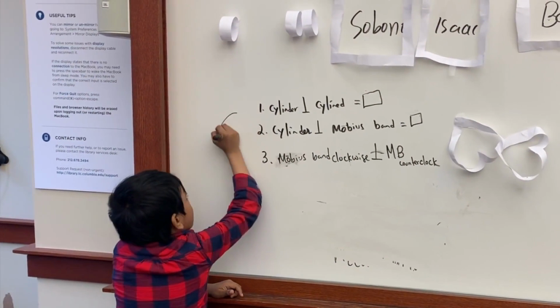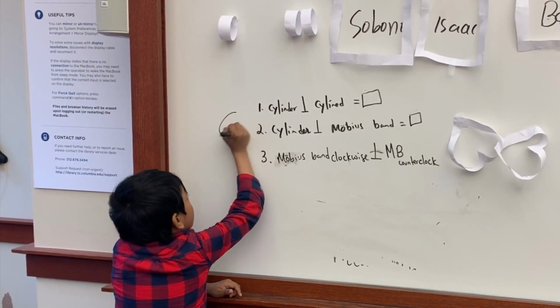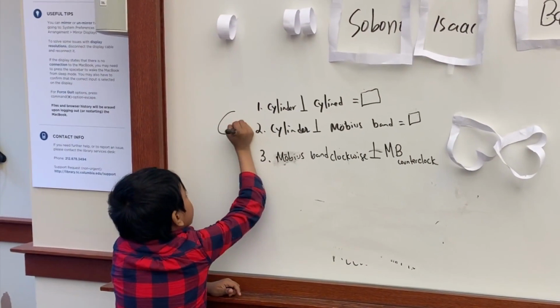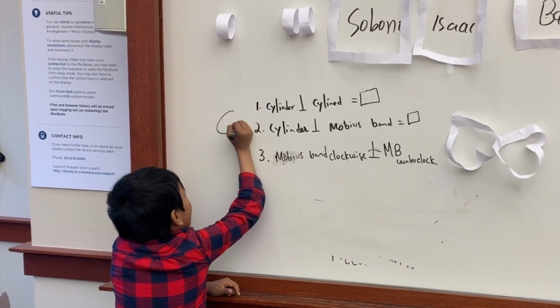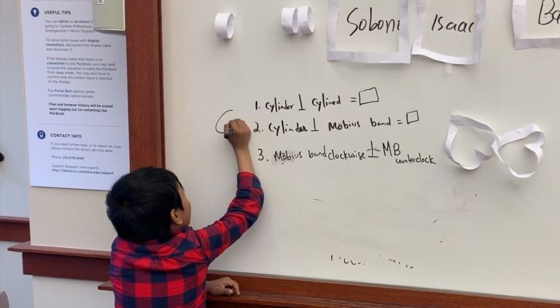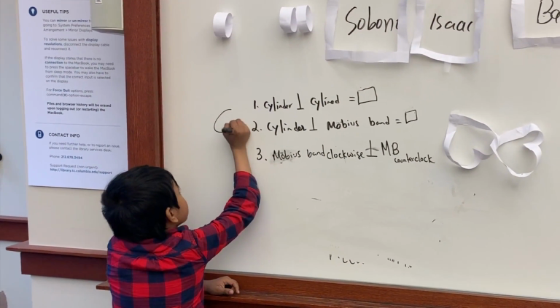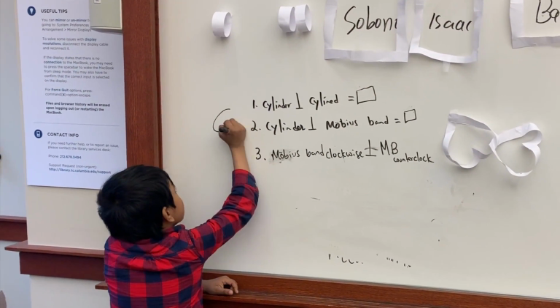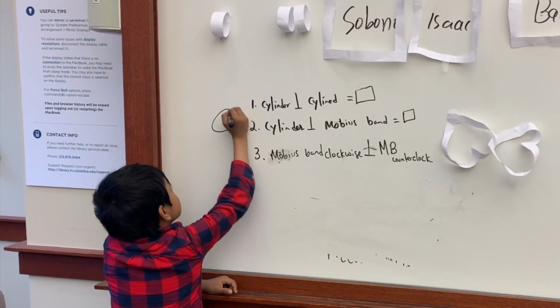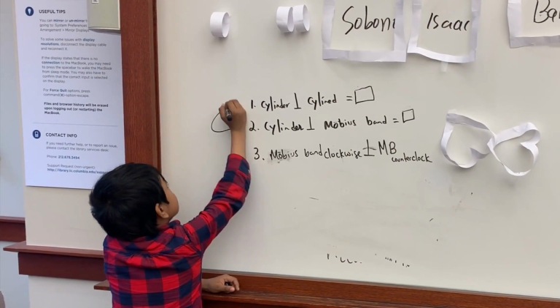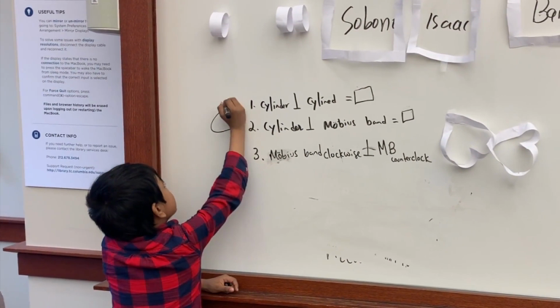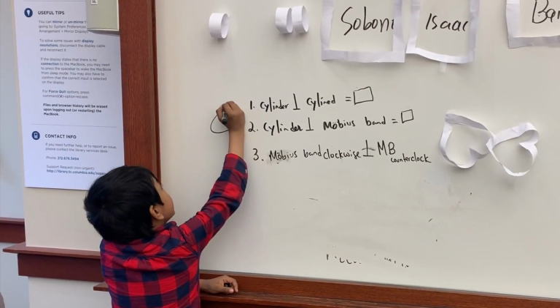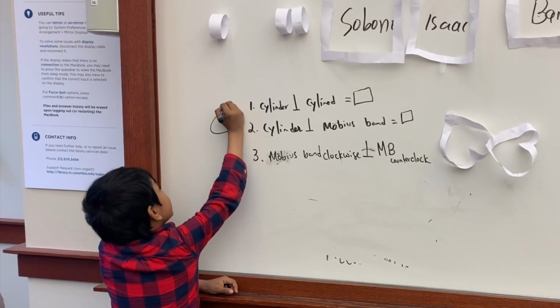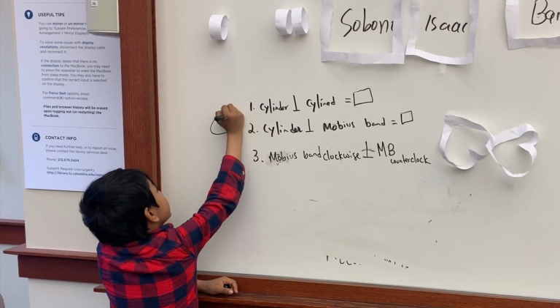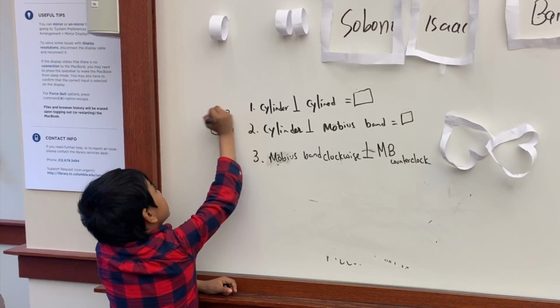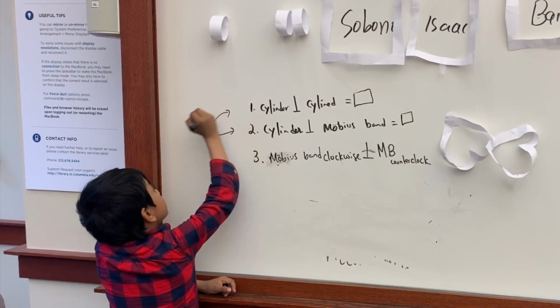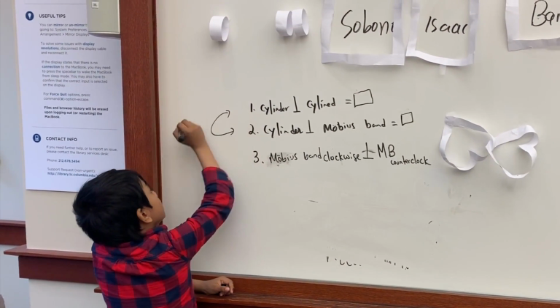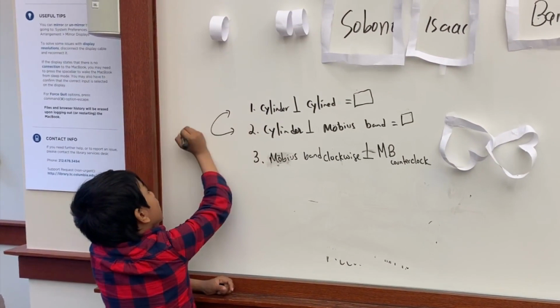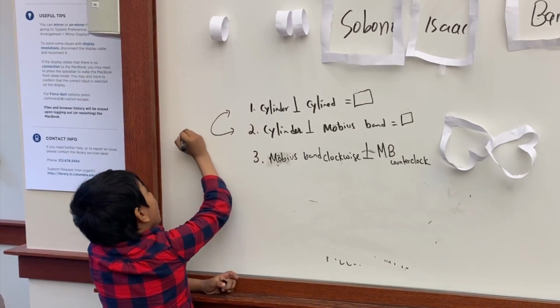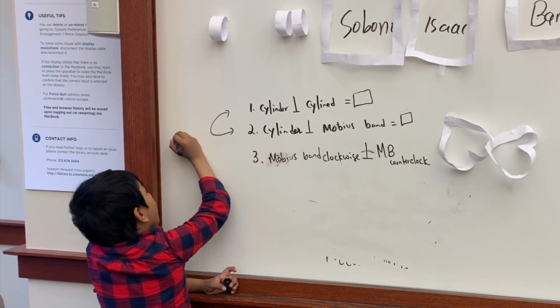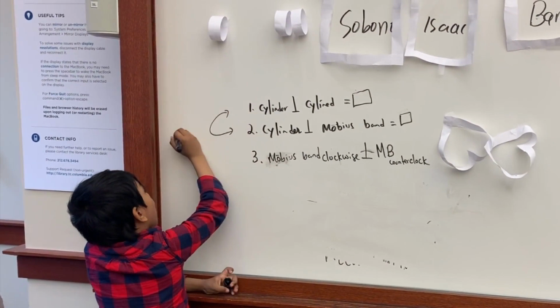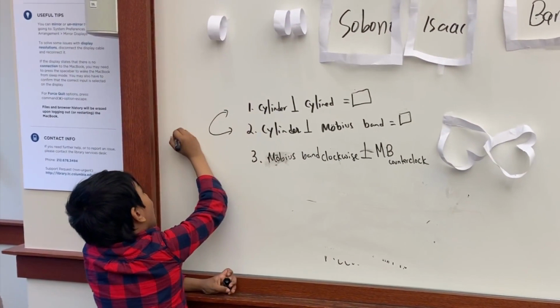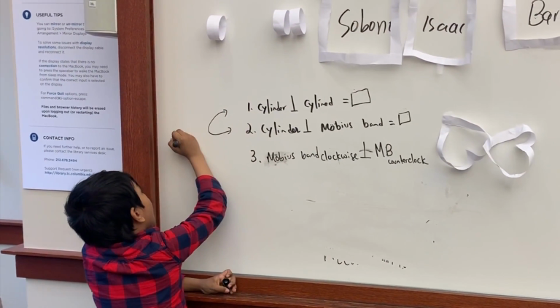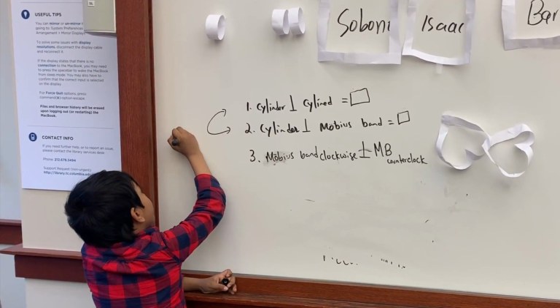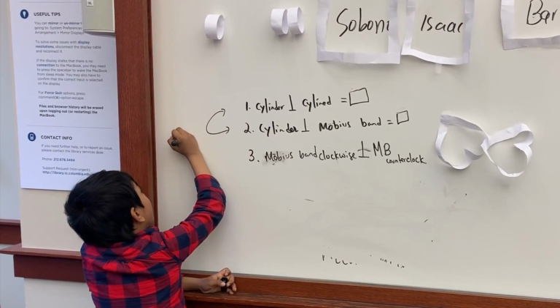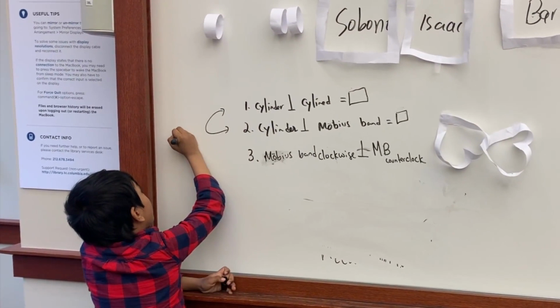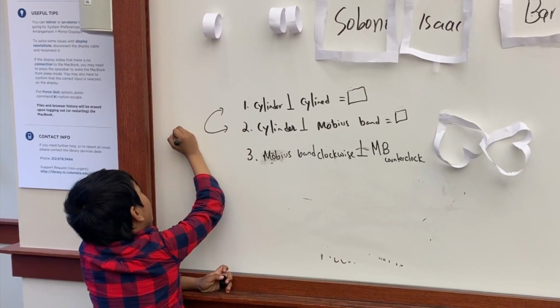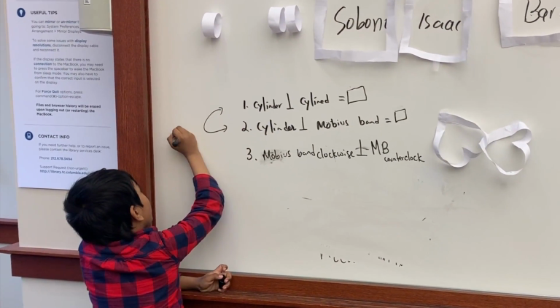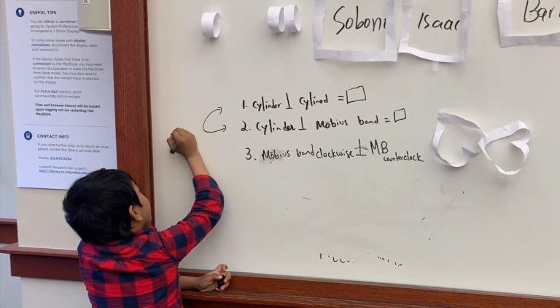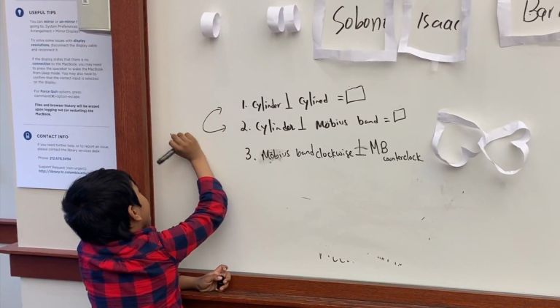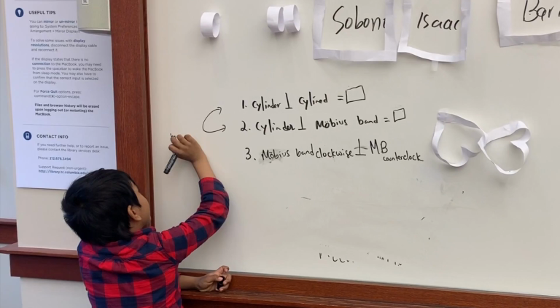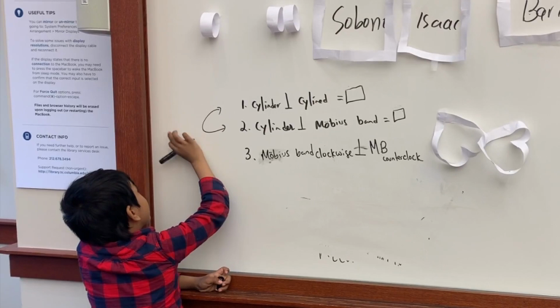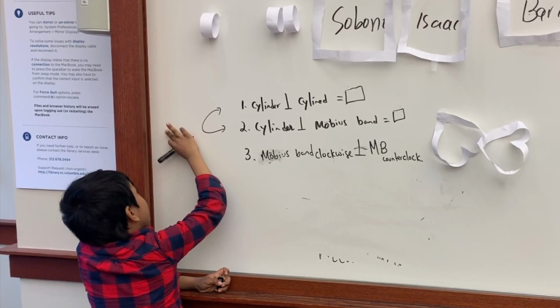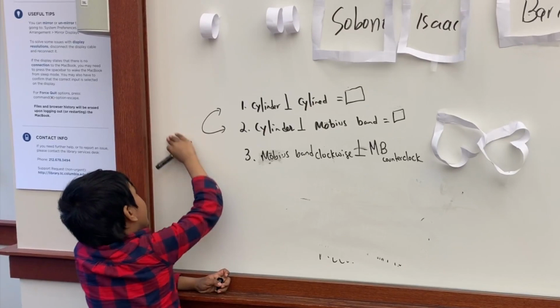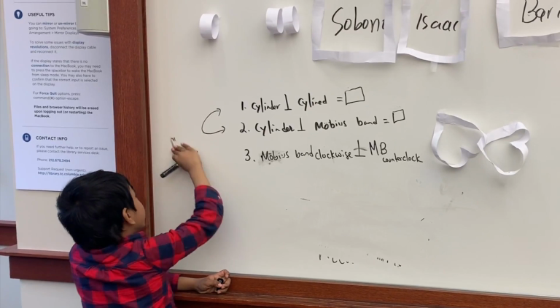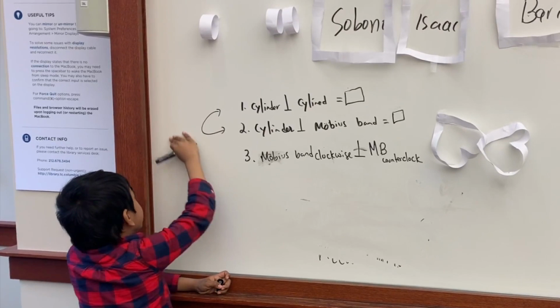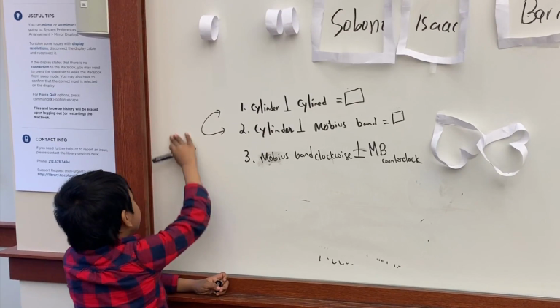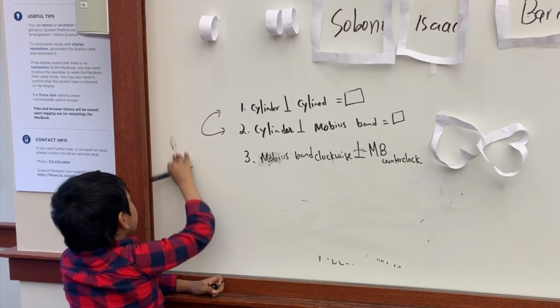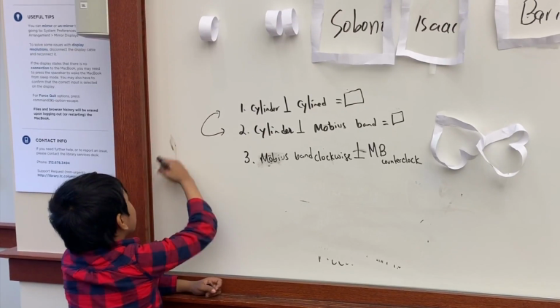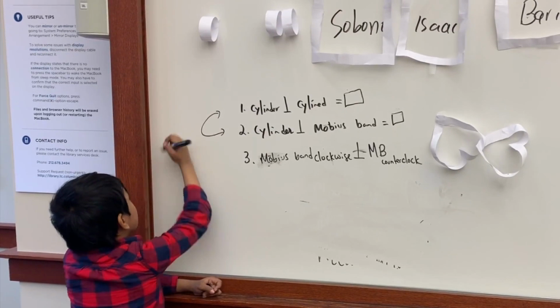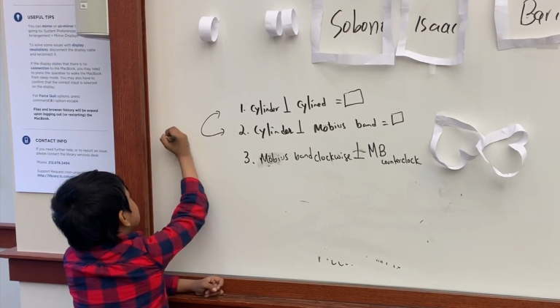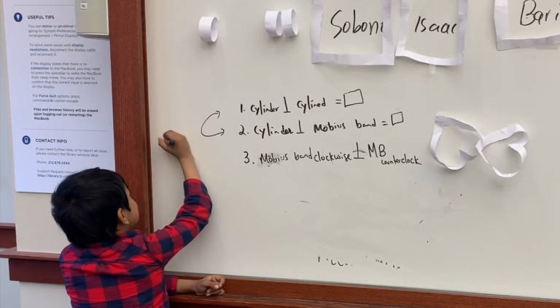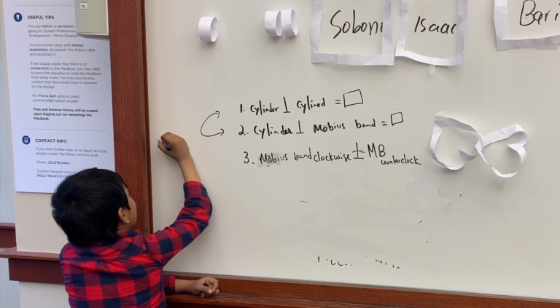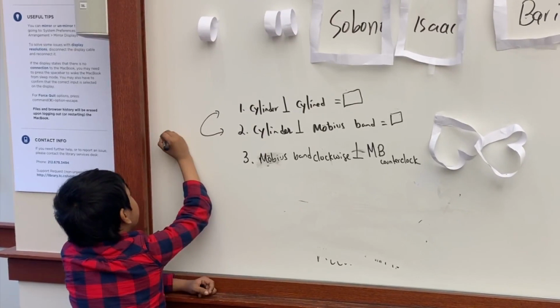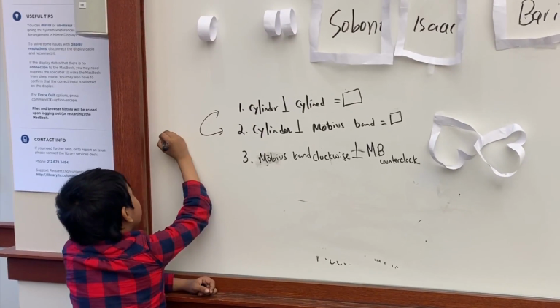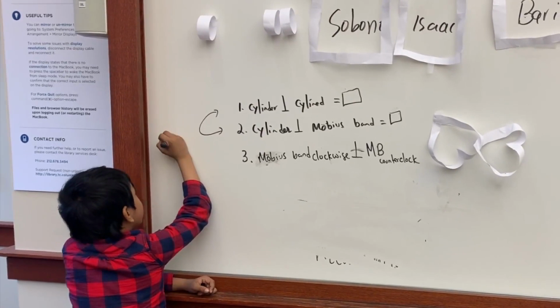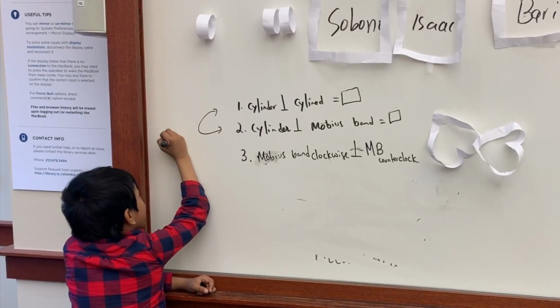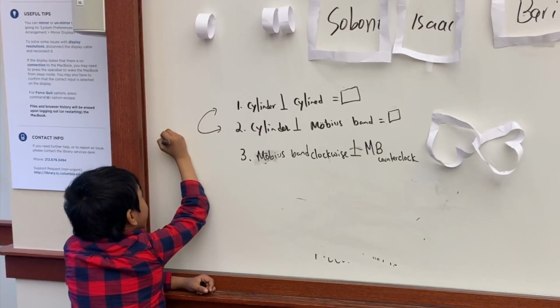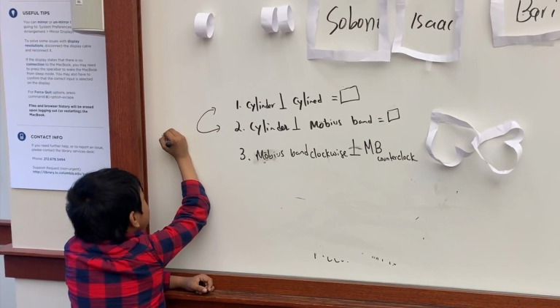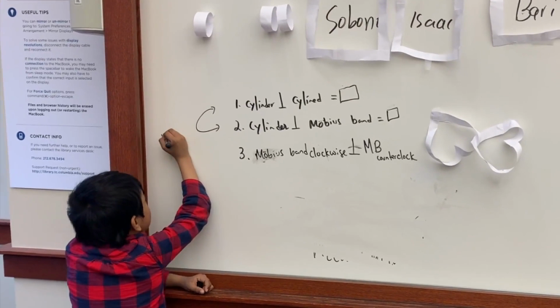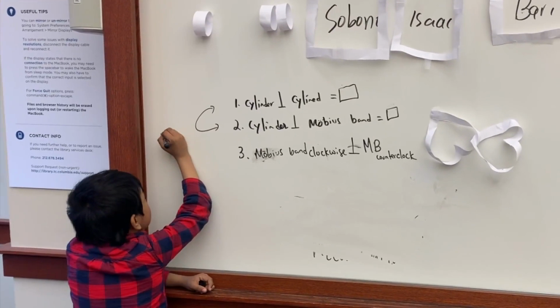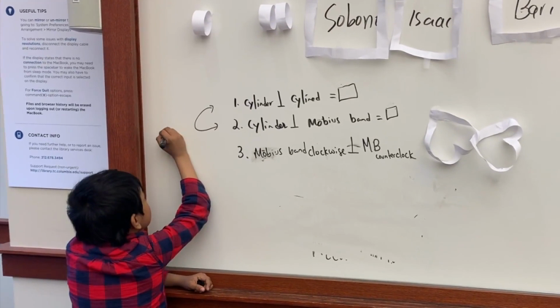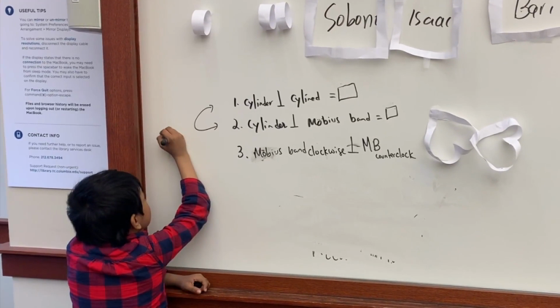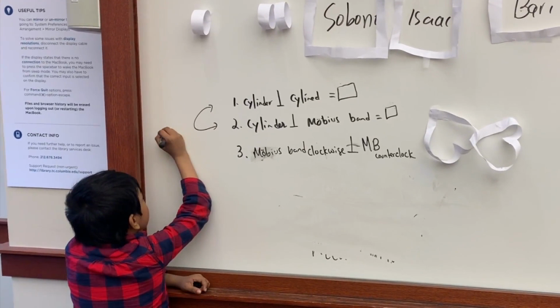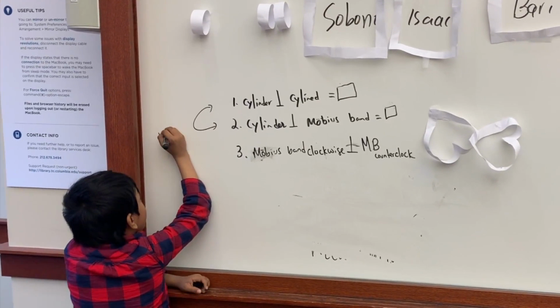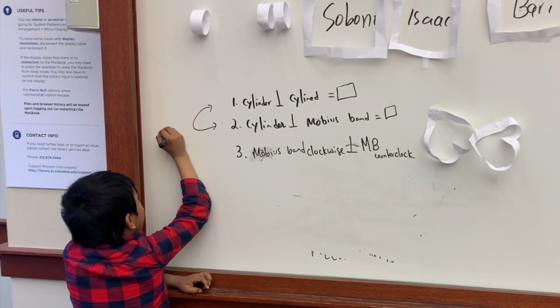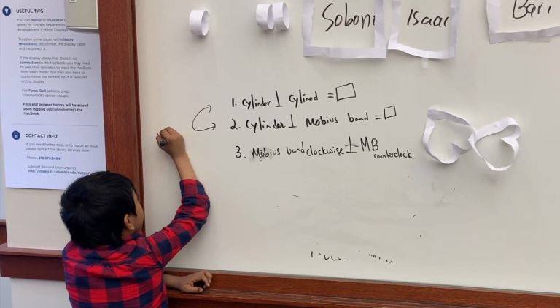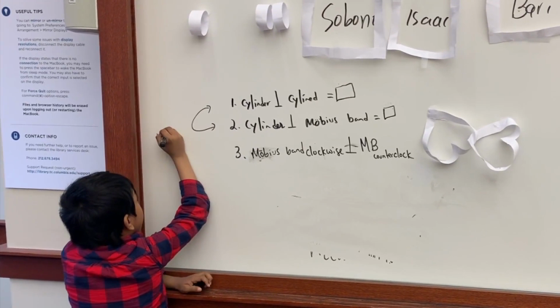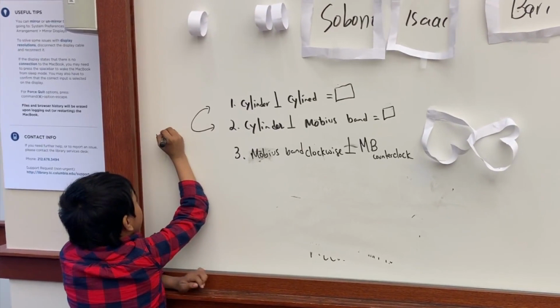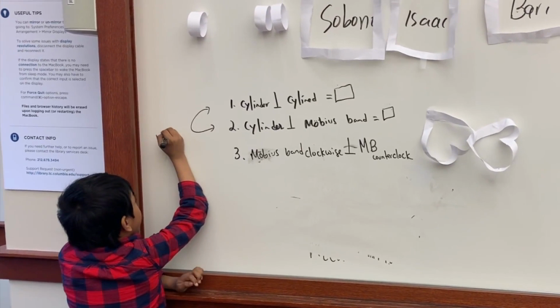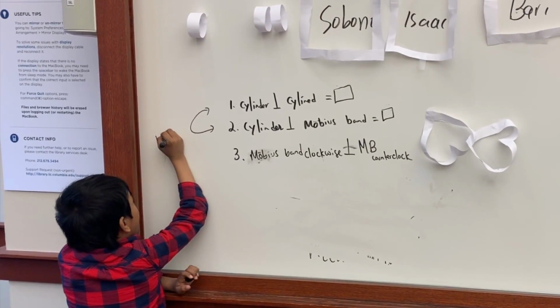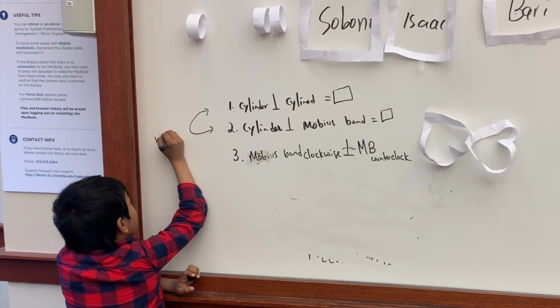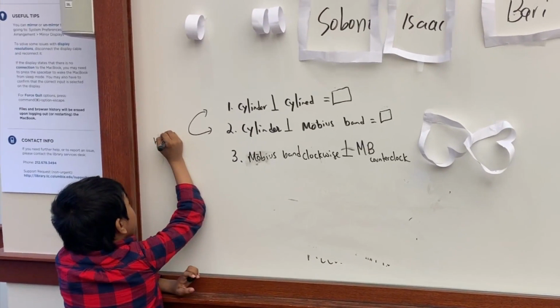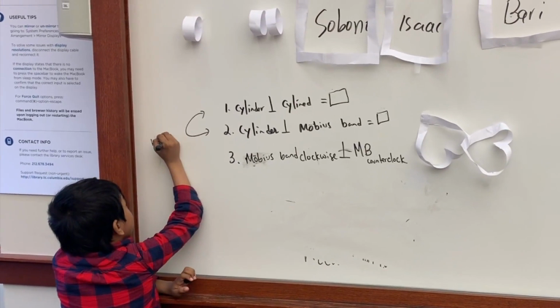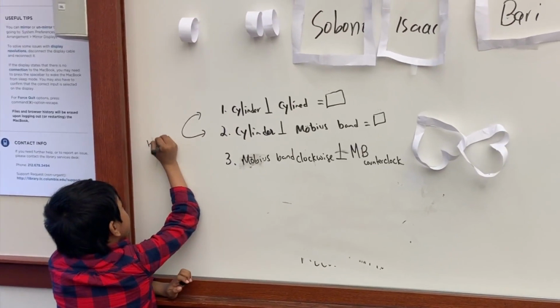That means these are homeomorphic. And these are the same thing in topology.